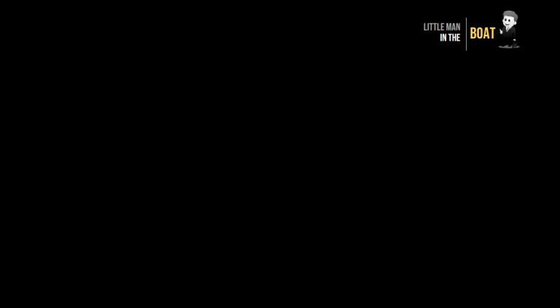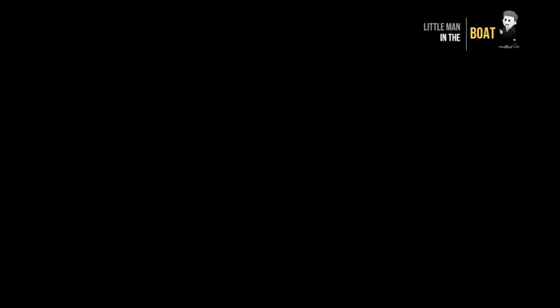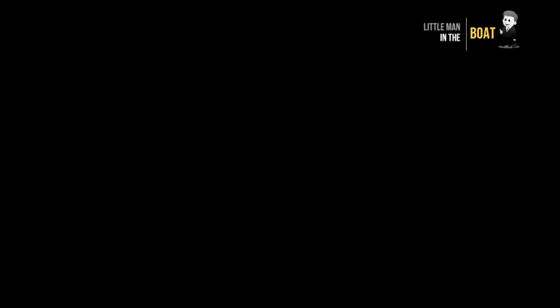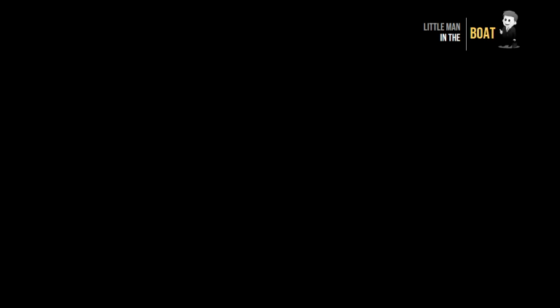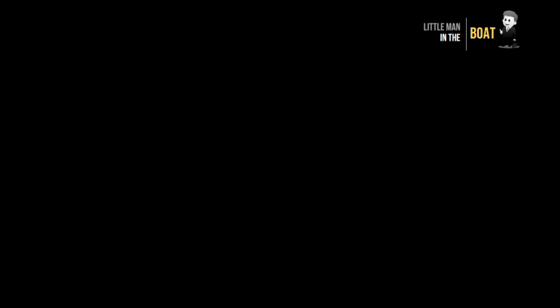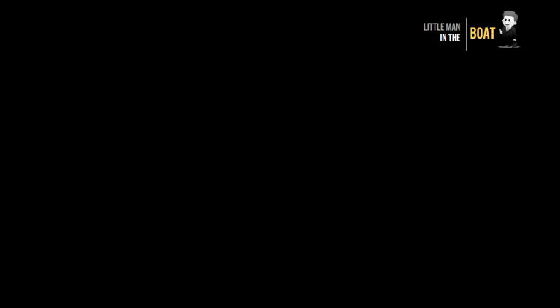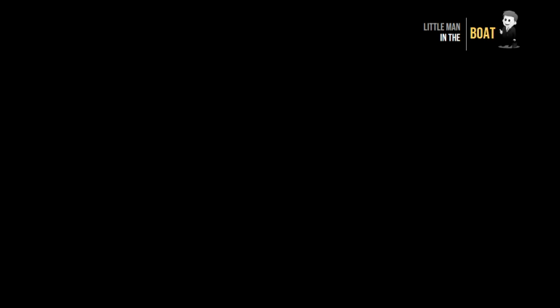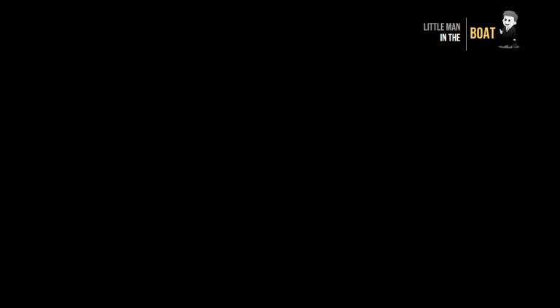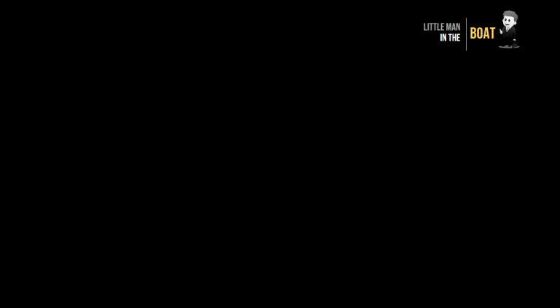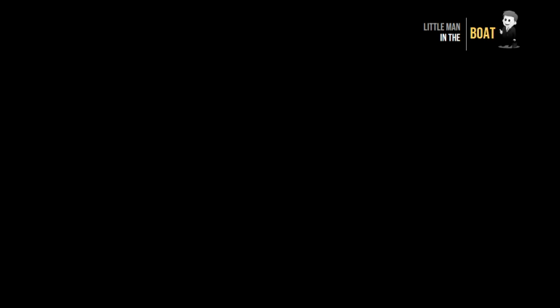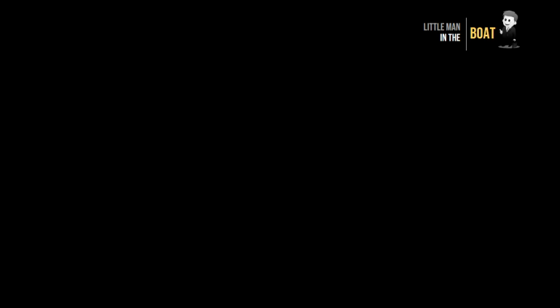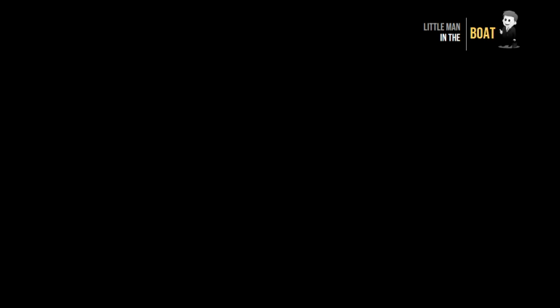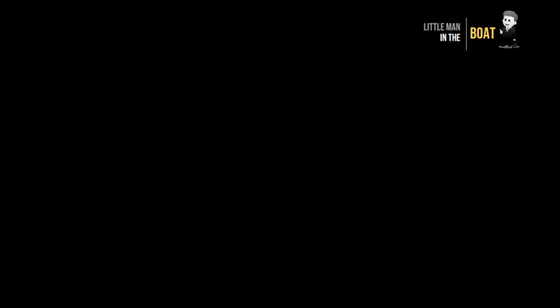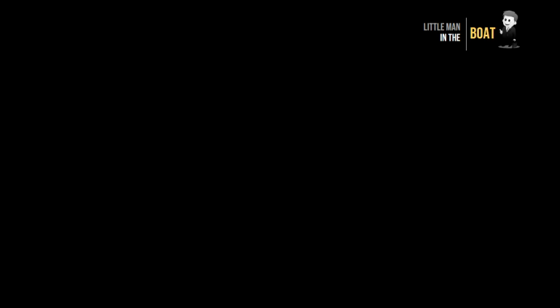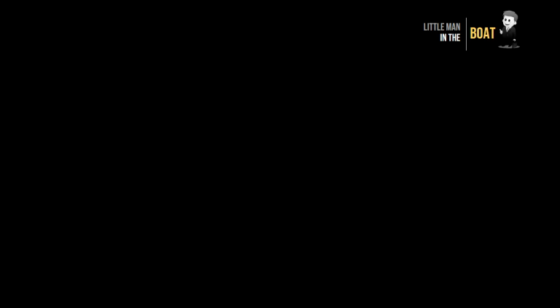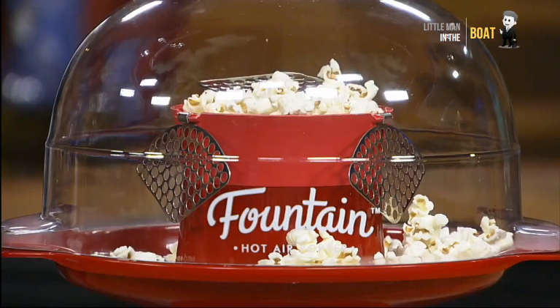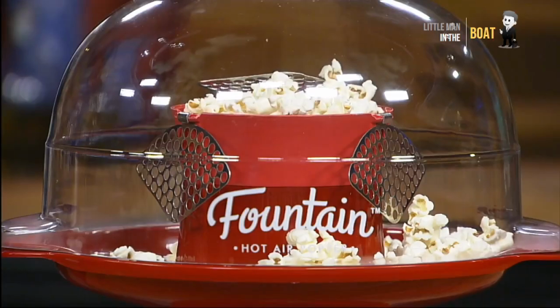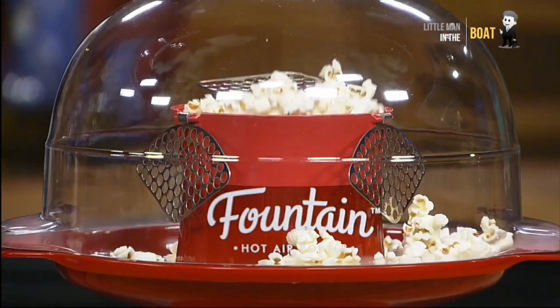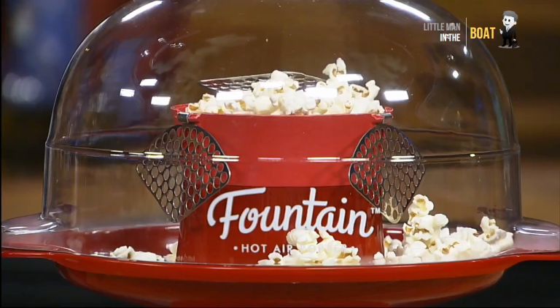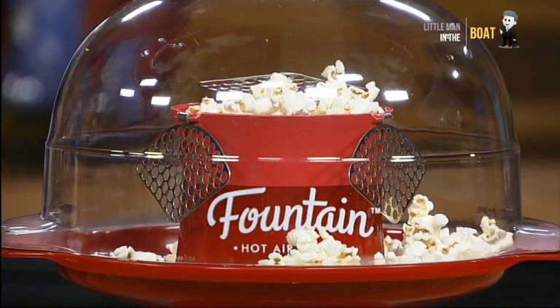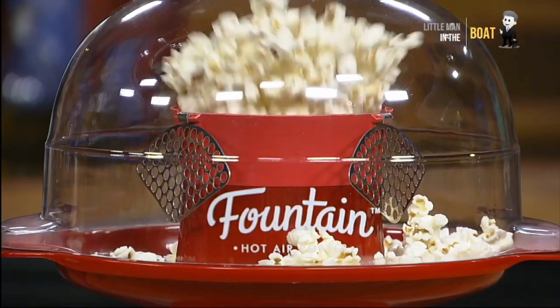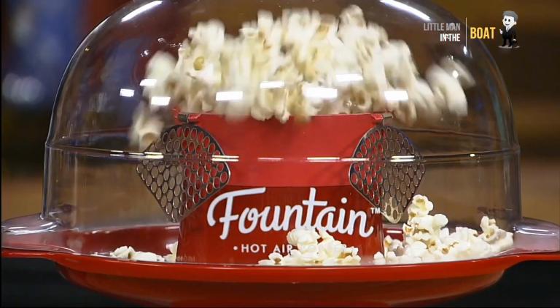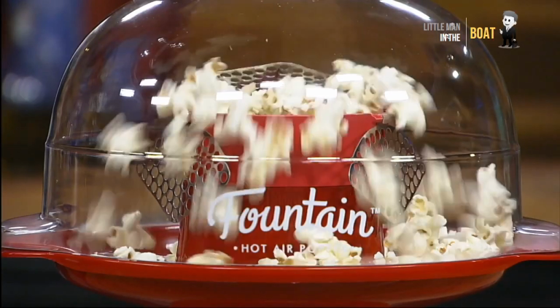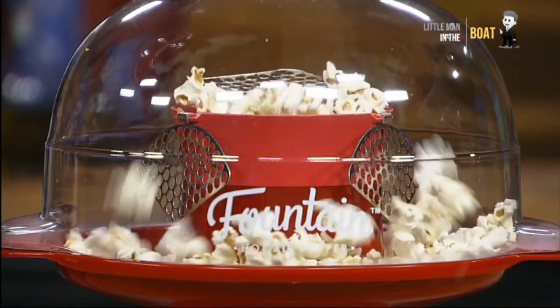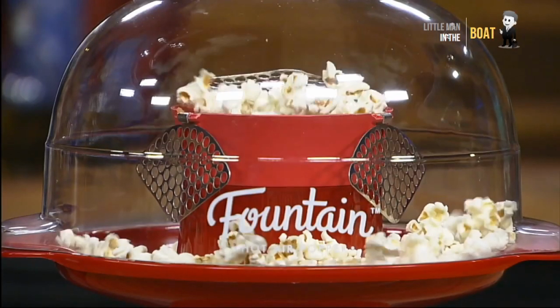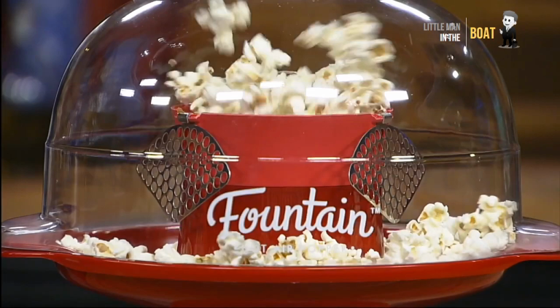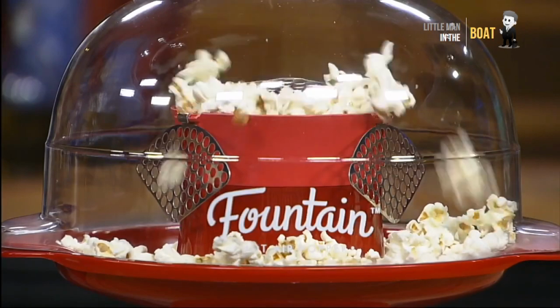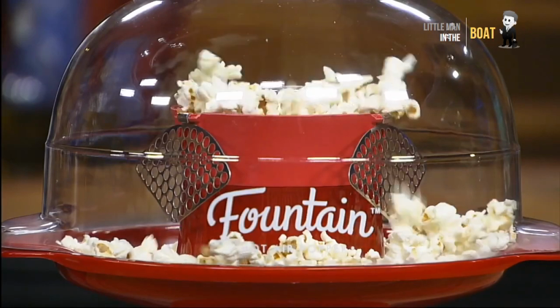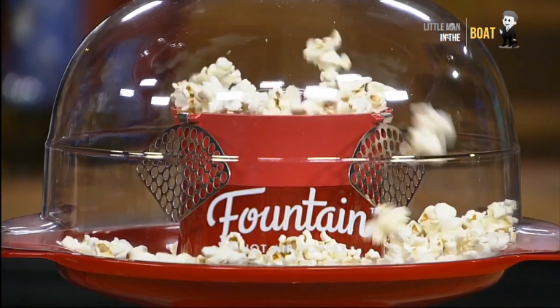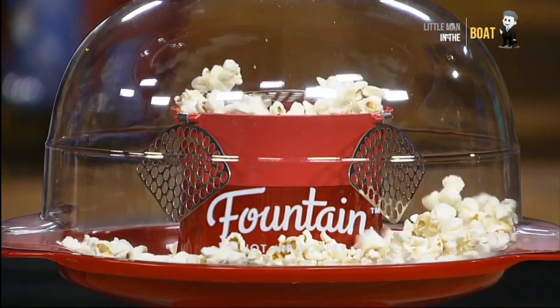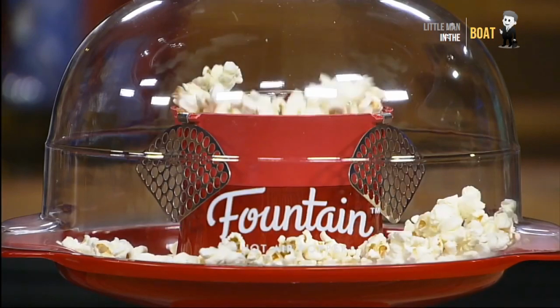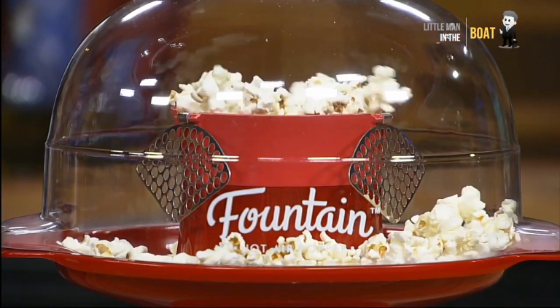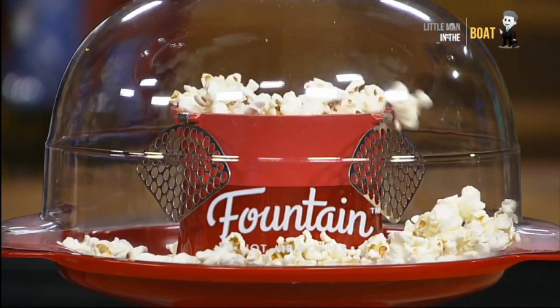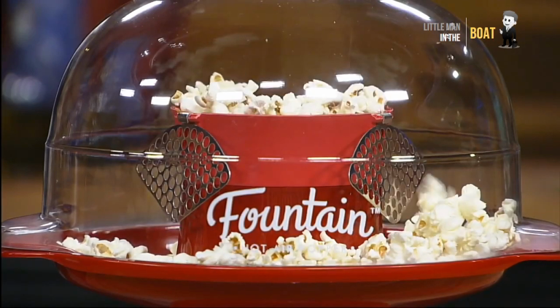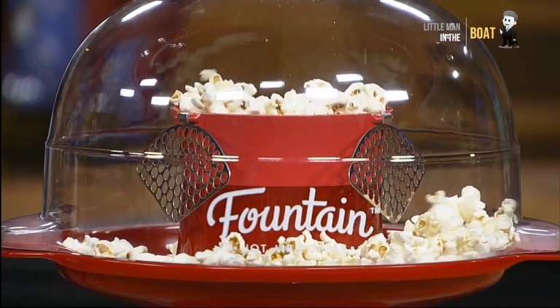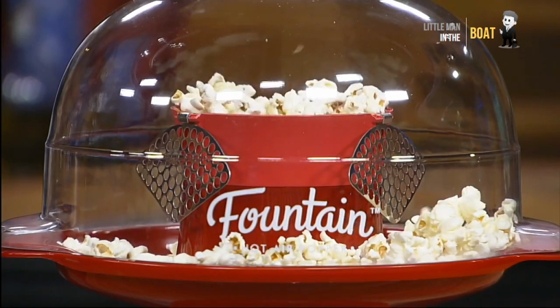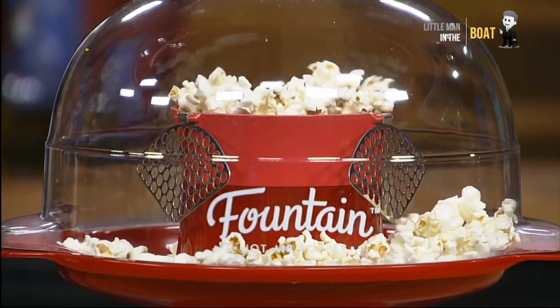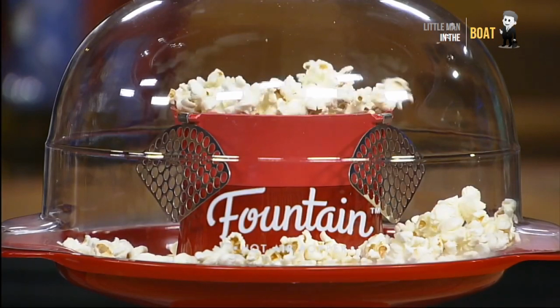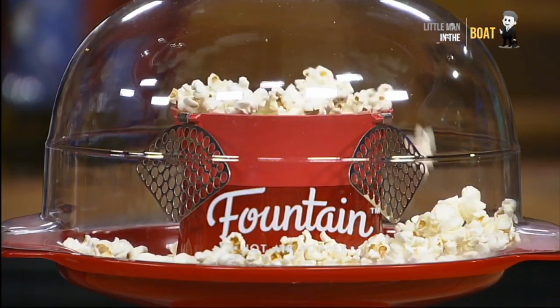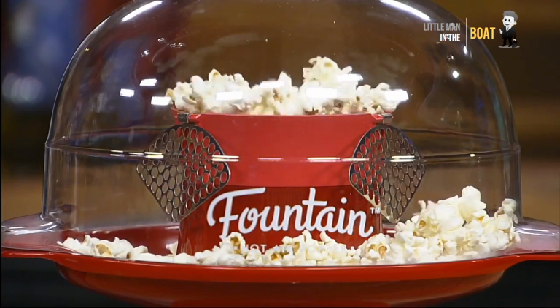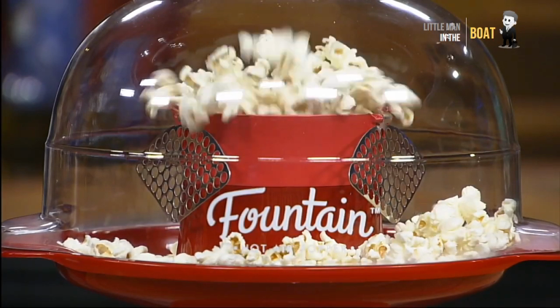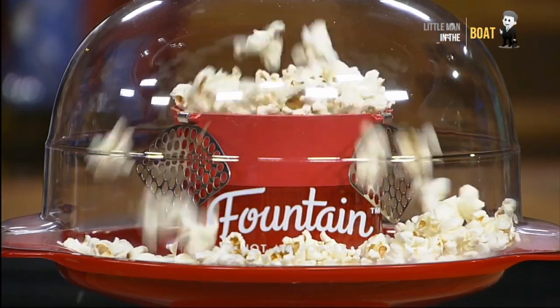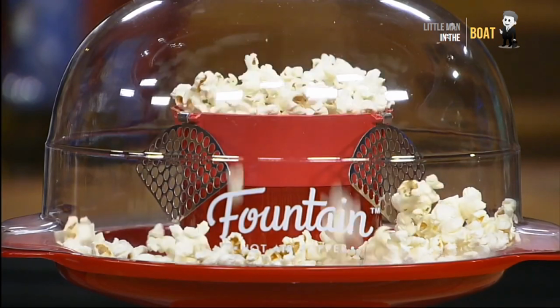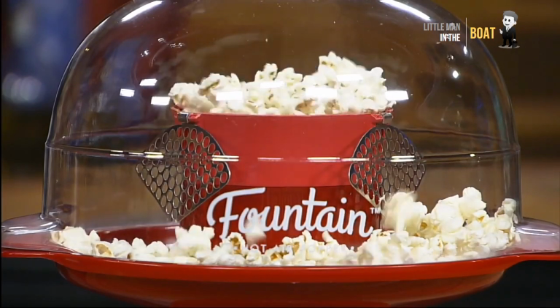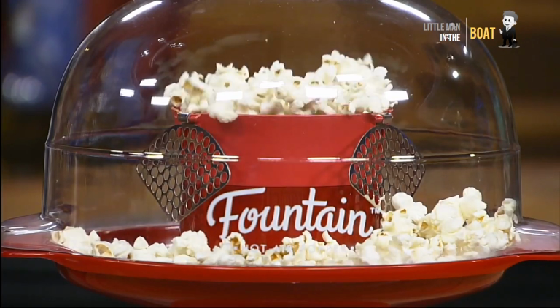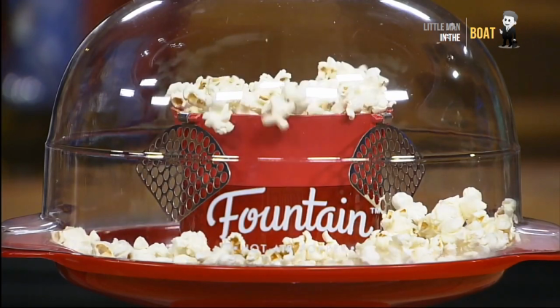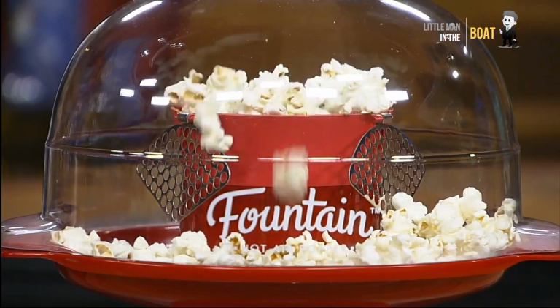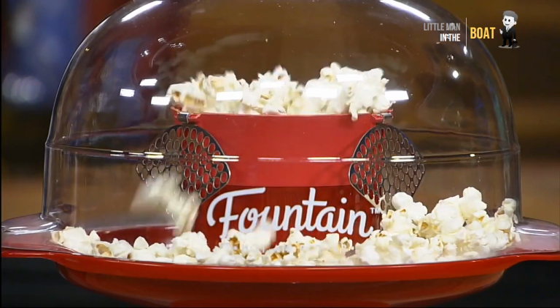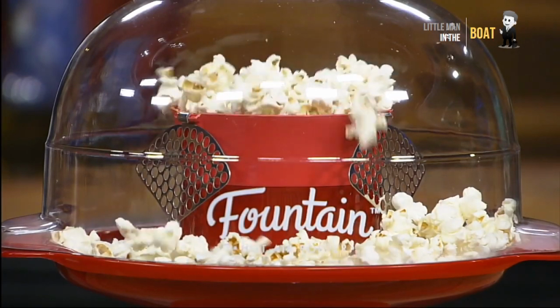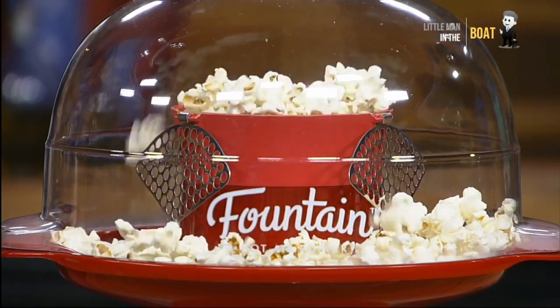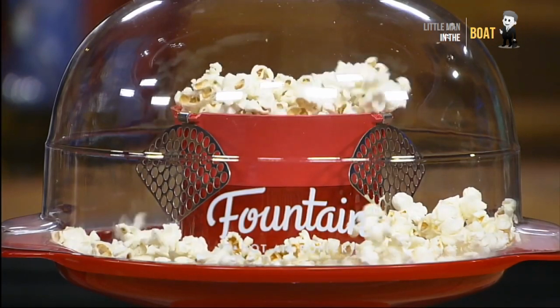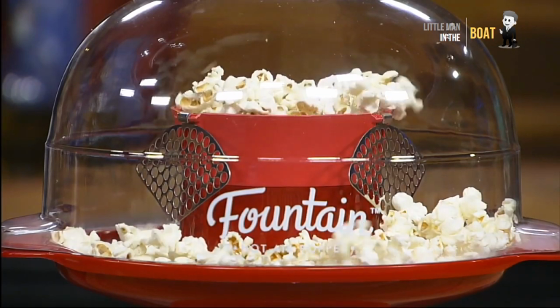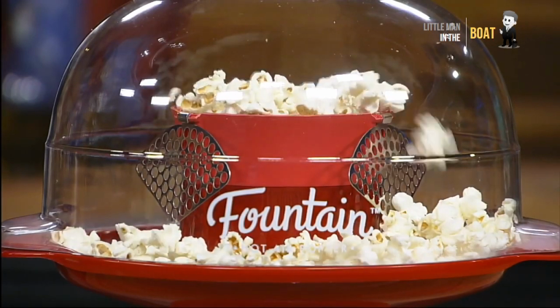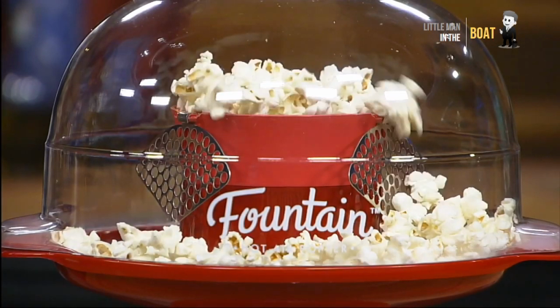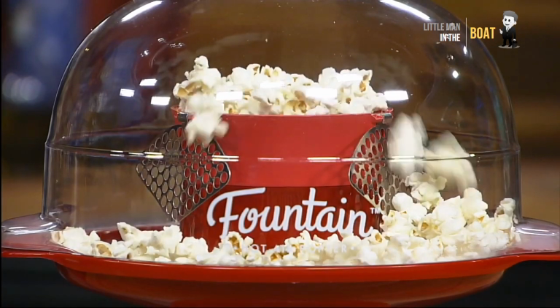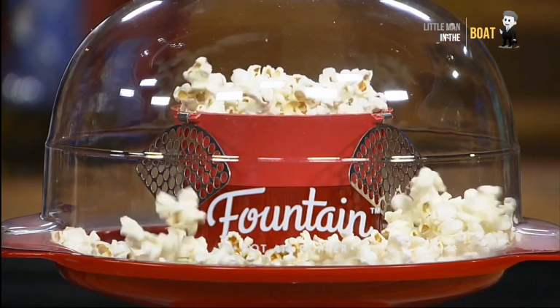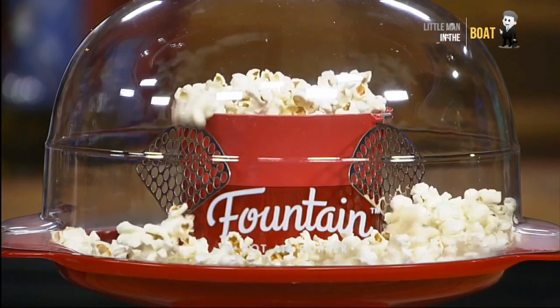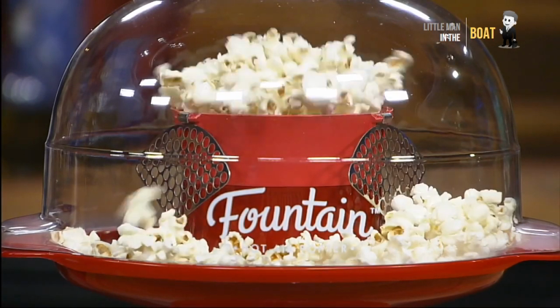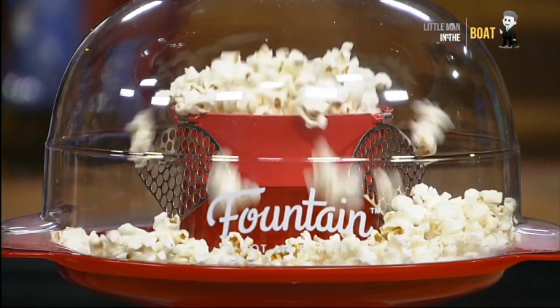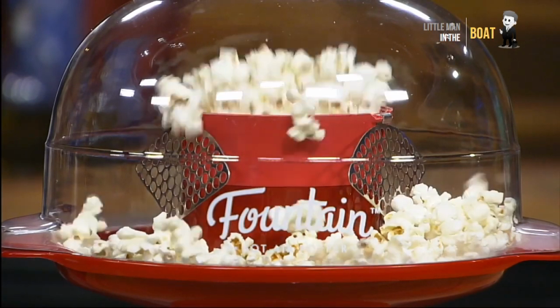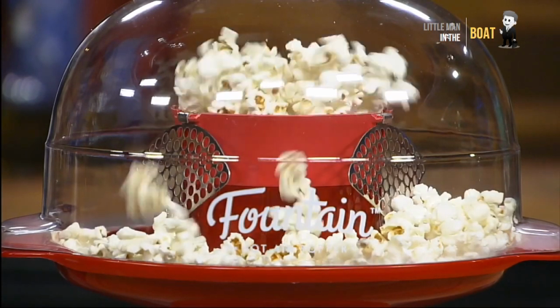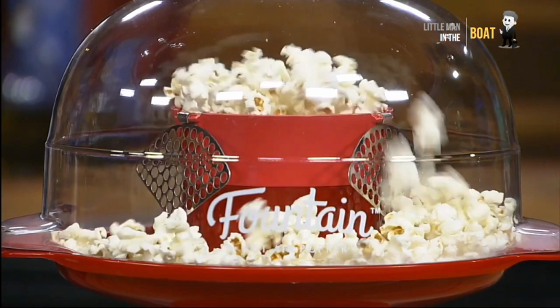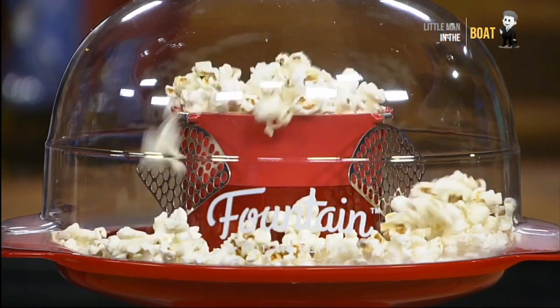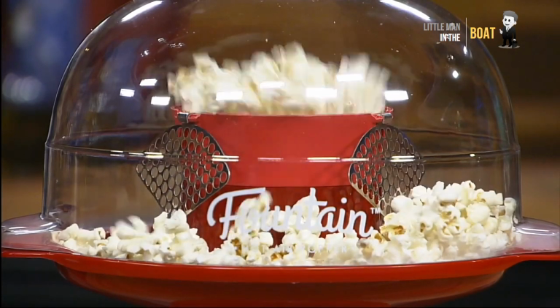Presto Fountain Hot Air Popper pops up to 20 cups of popcorn in about three and a half minutes.